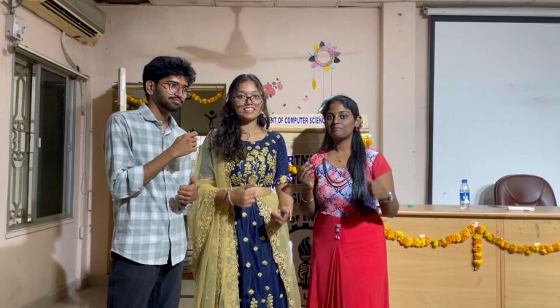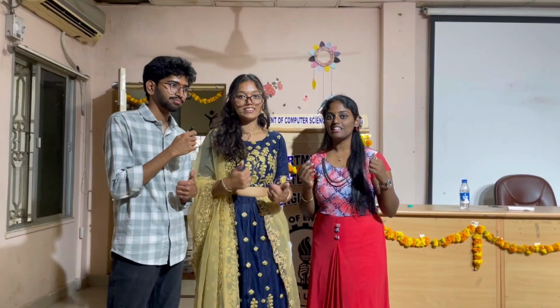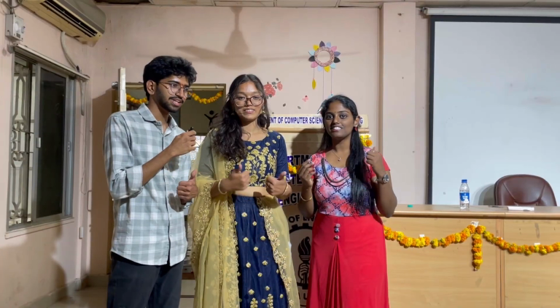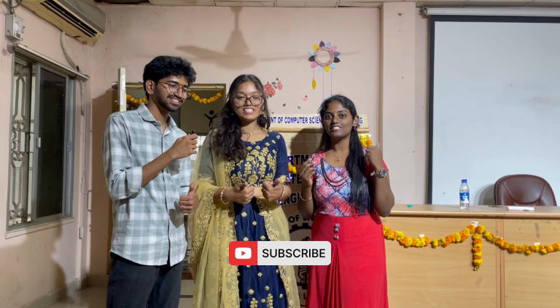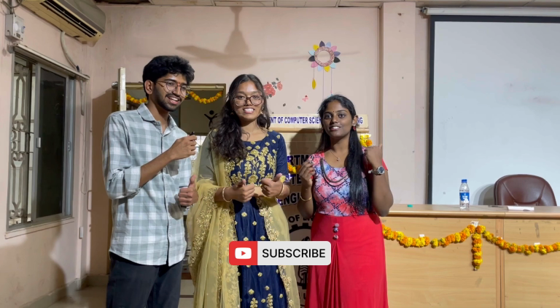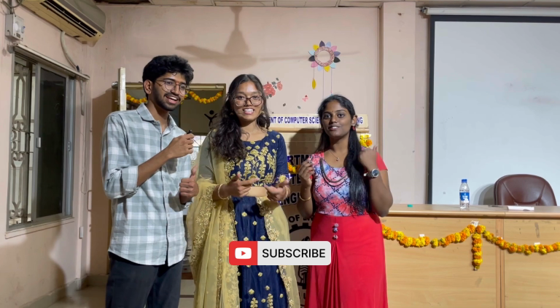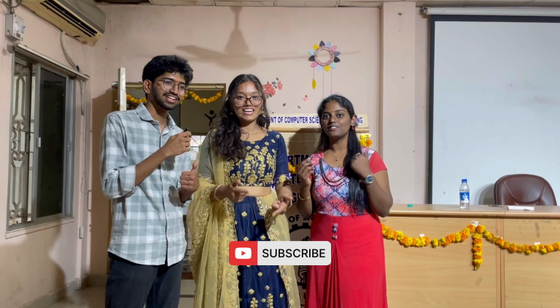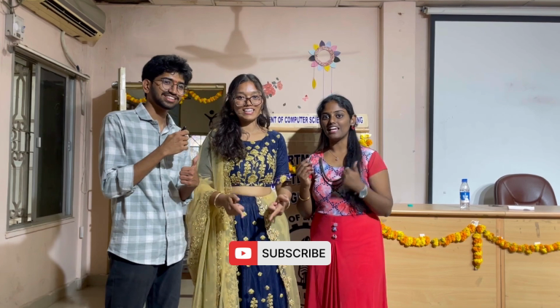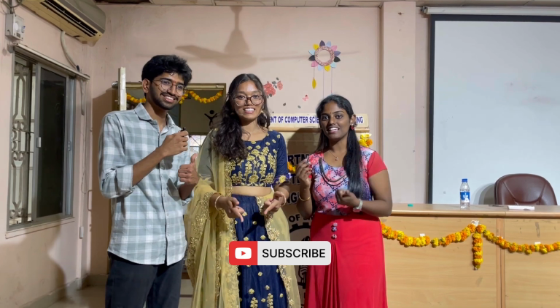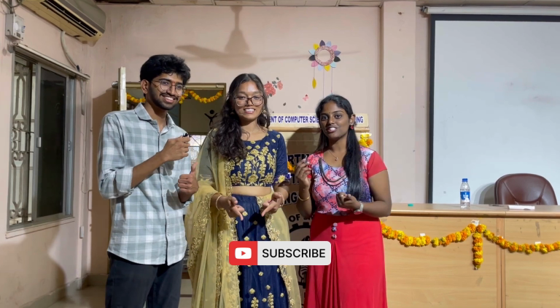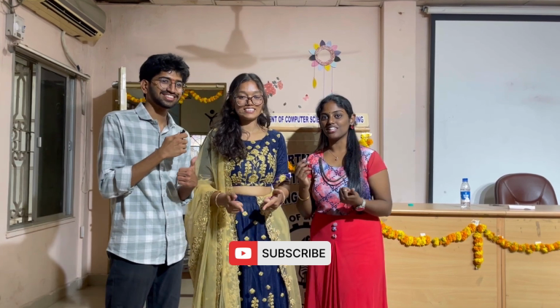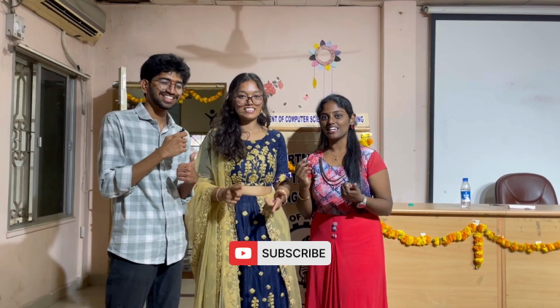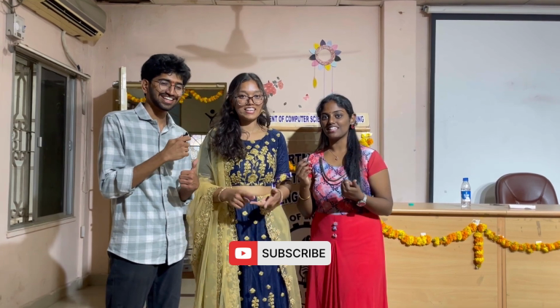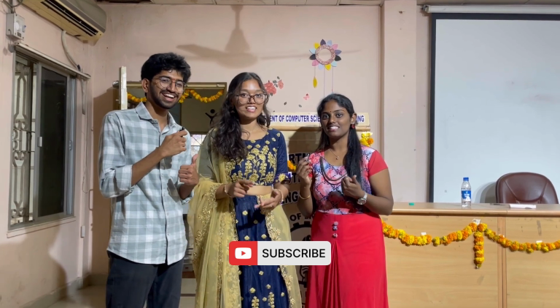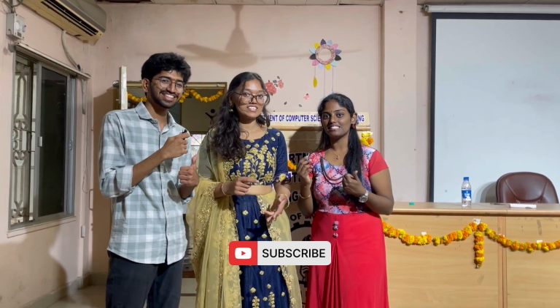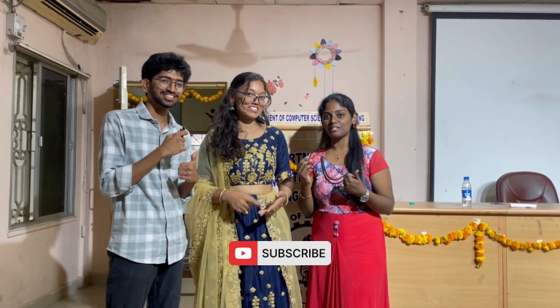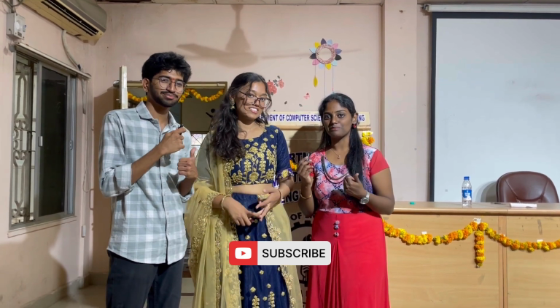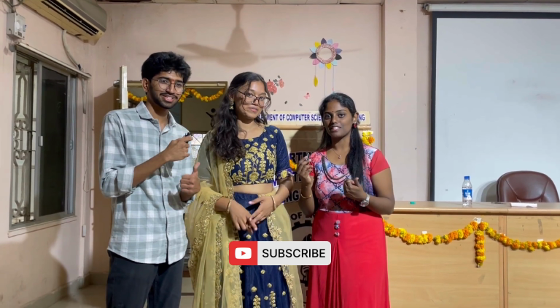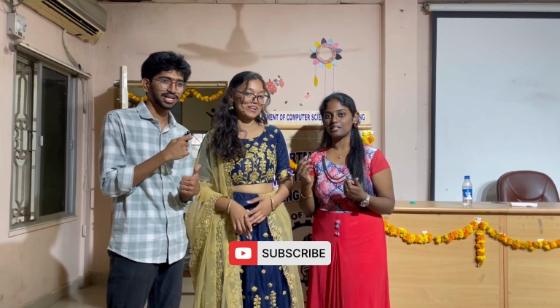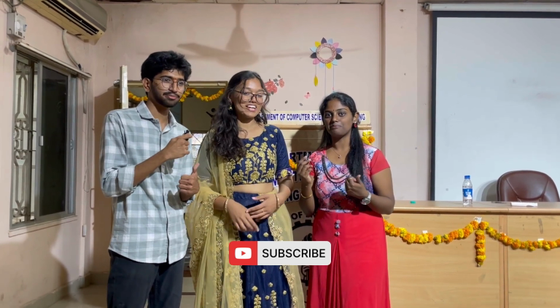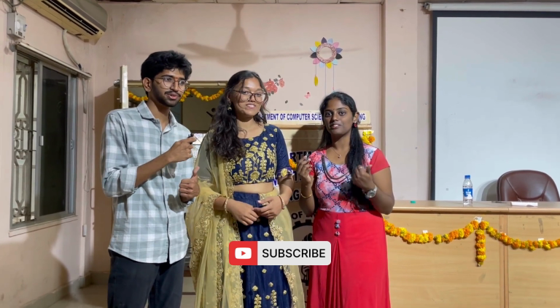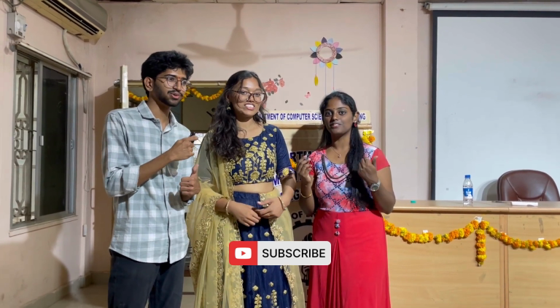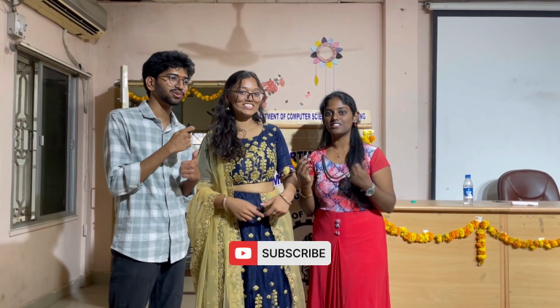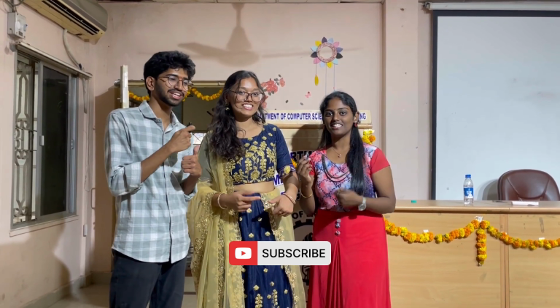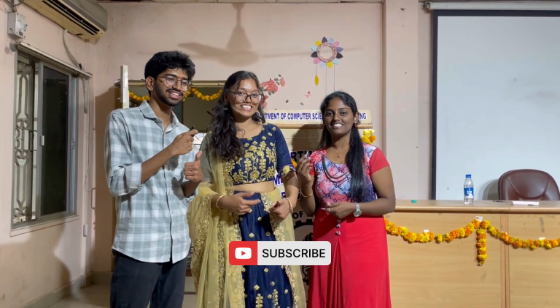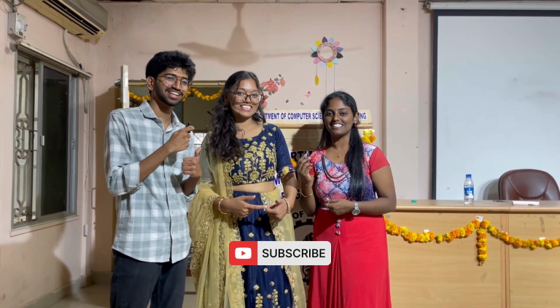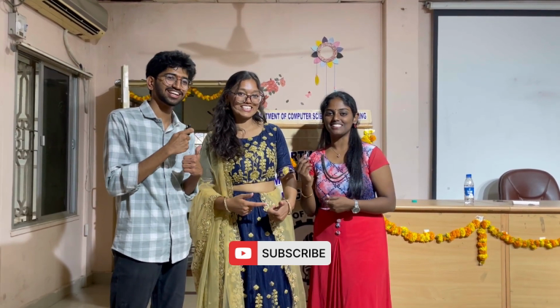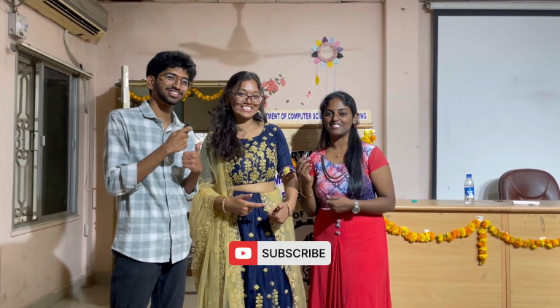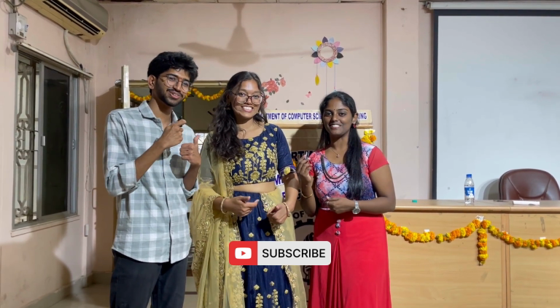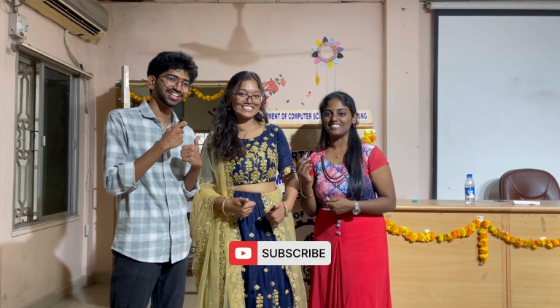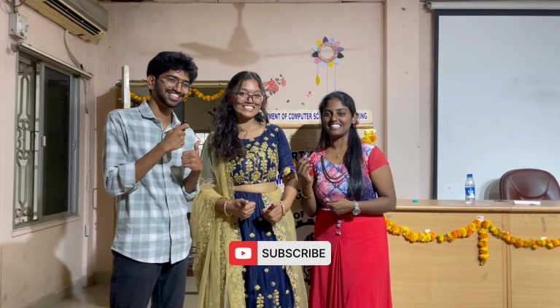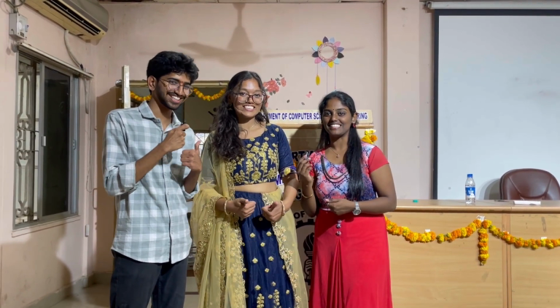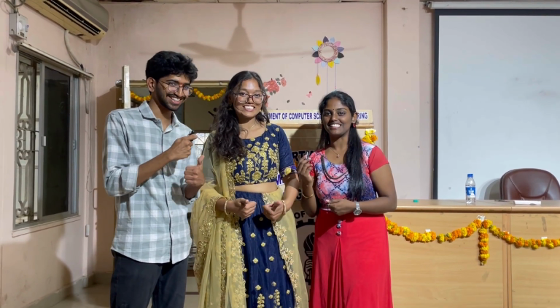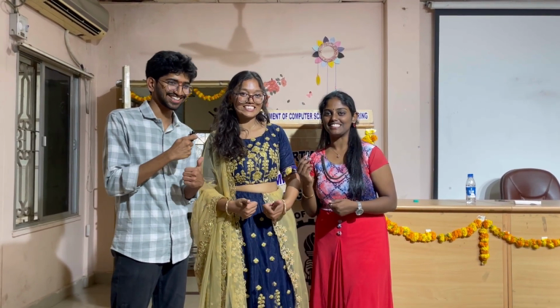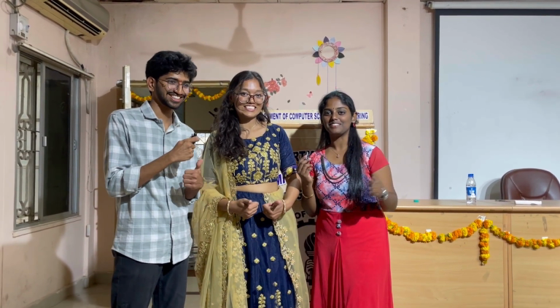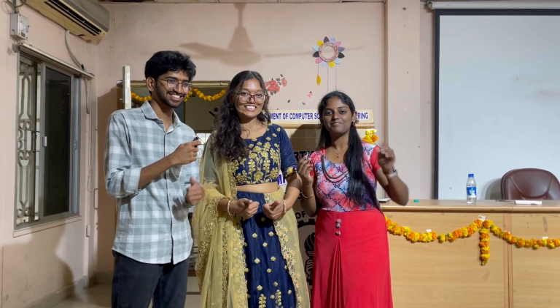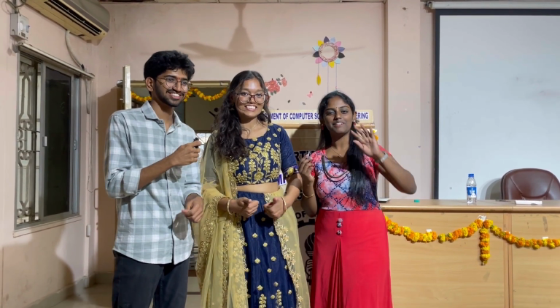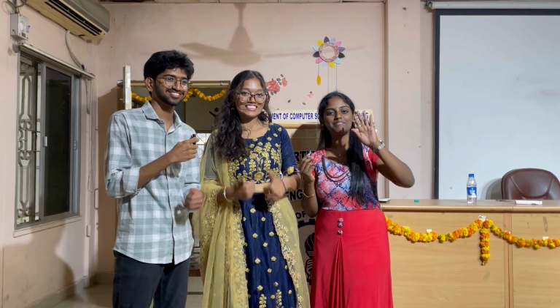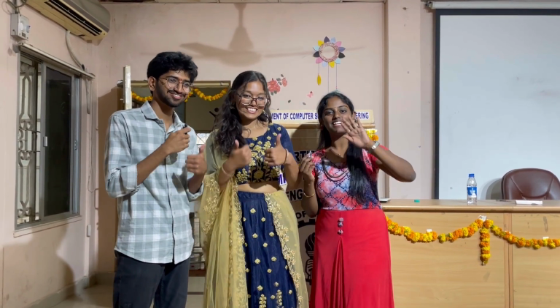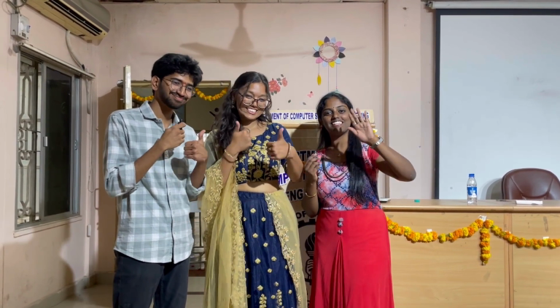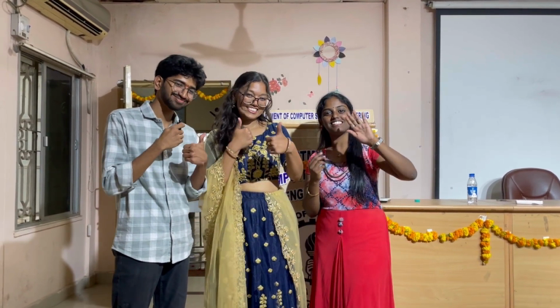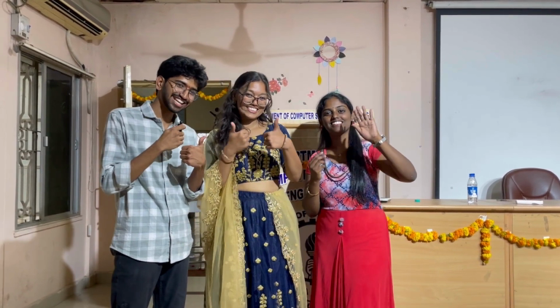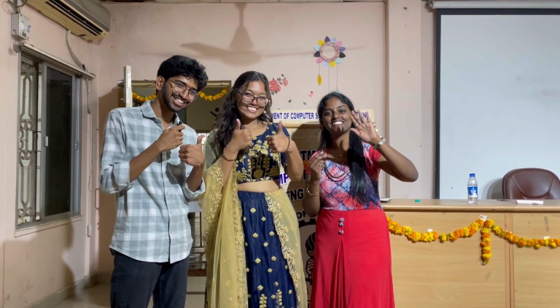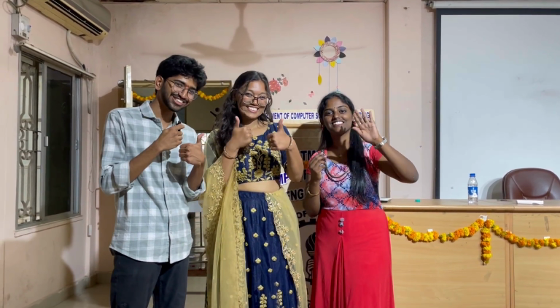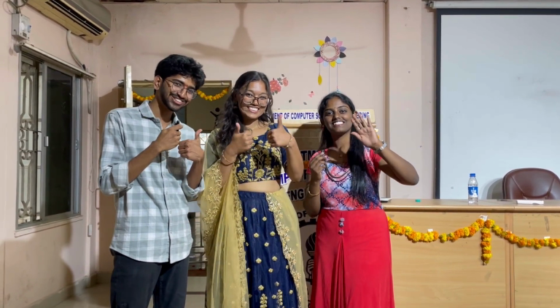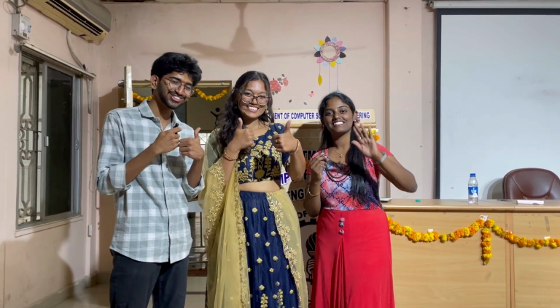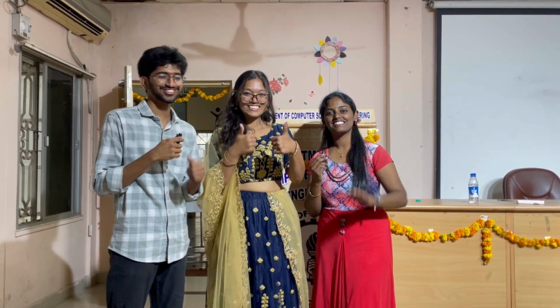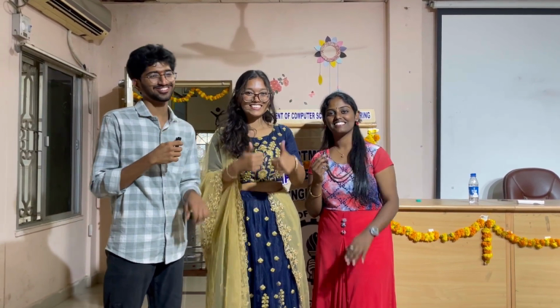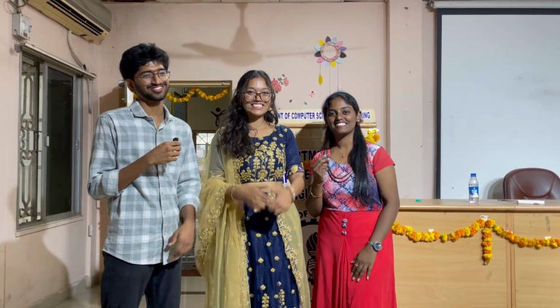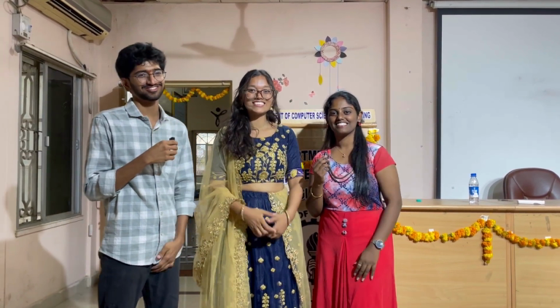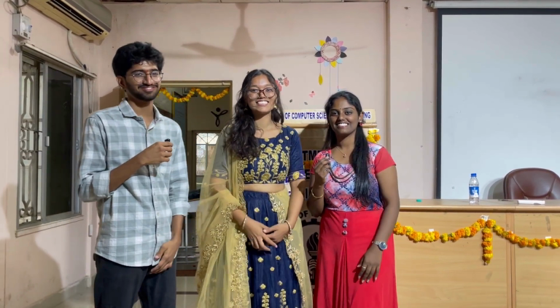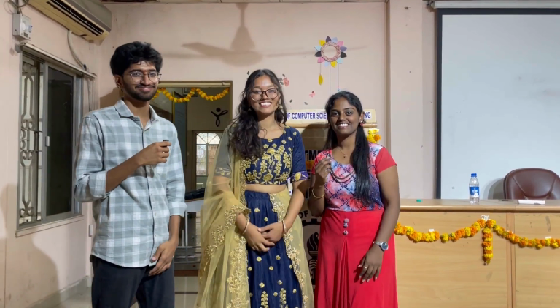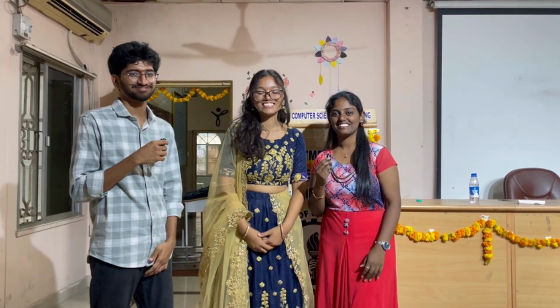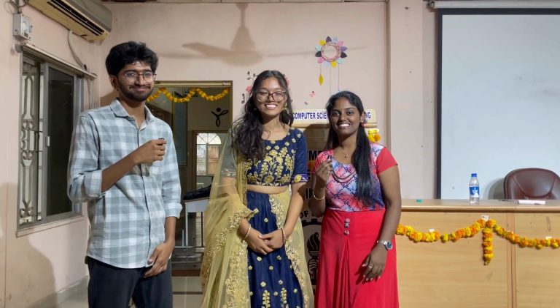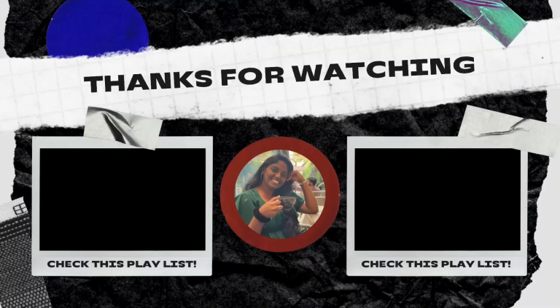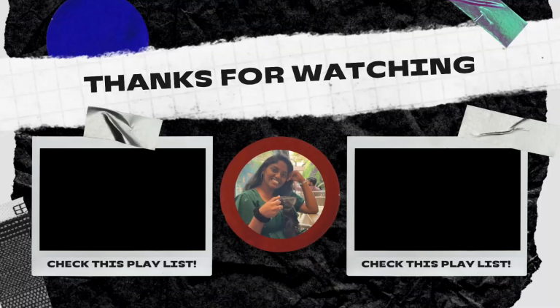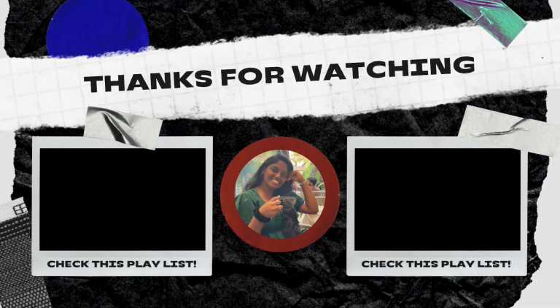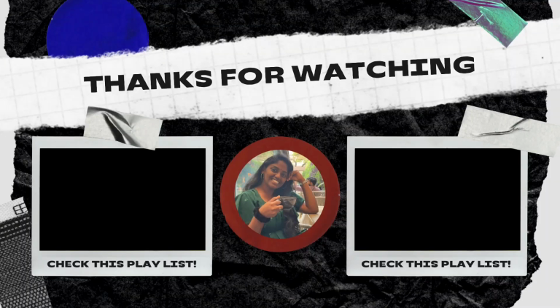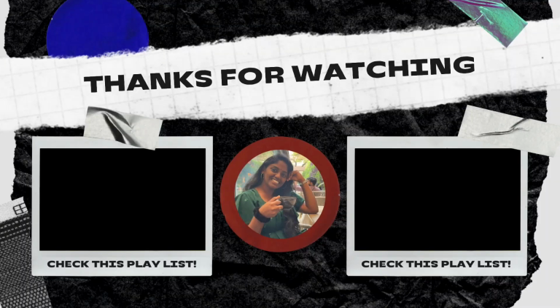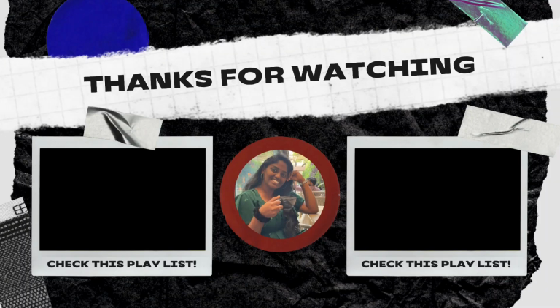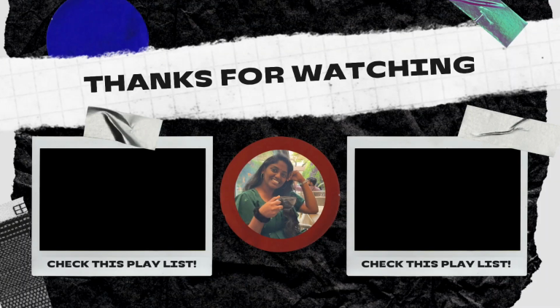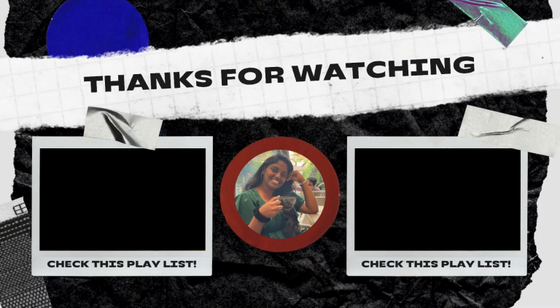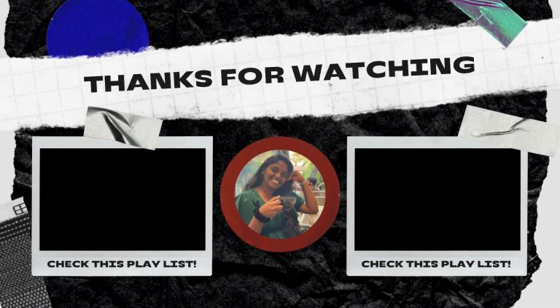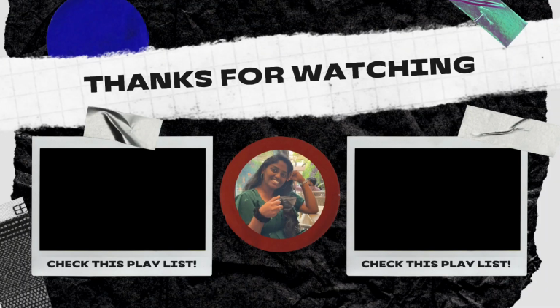Please like, share, and subscribe to Ritika Surasati. Thank you and bye!